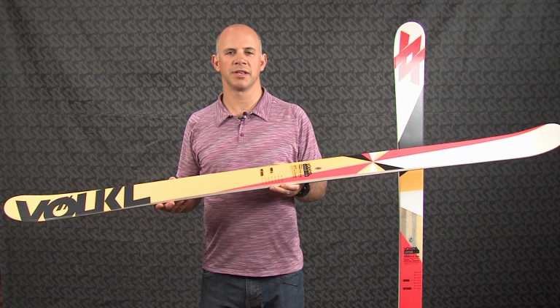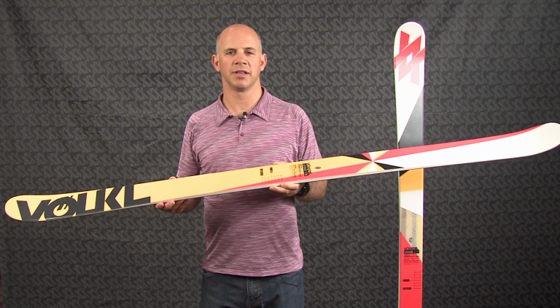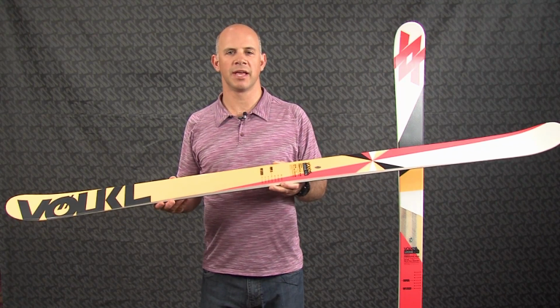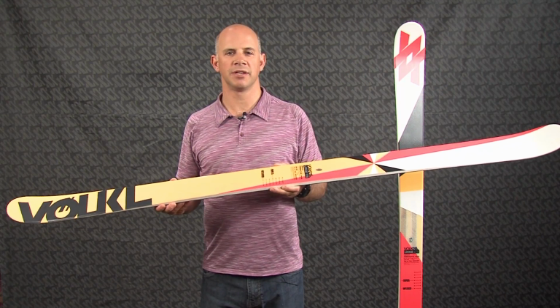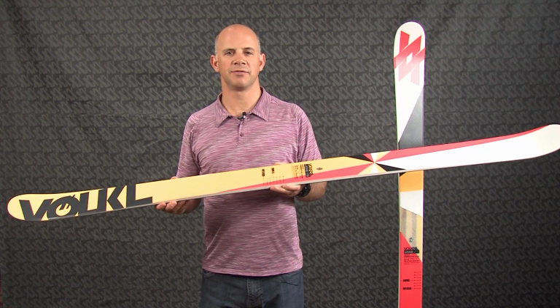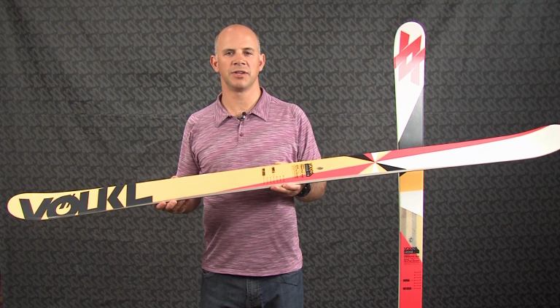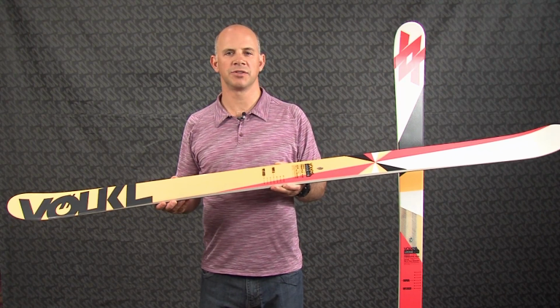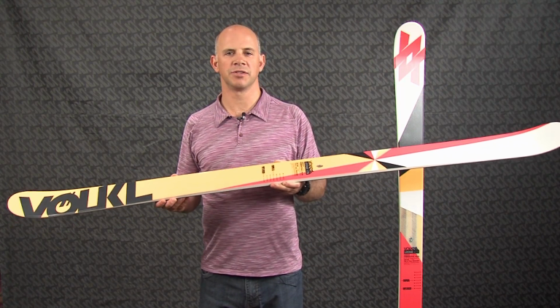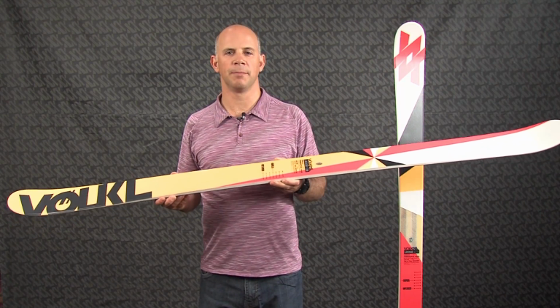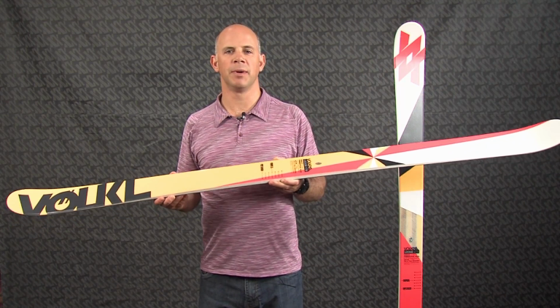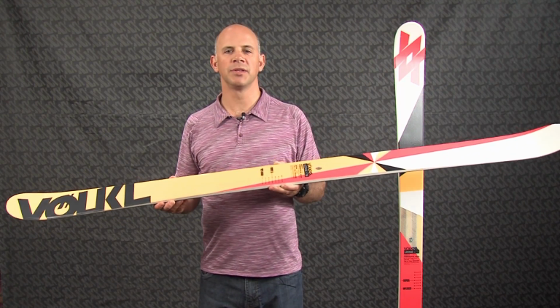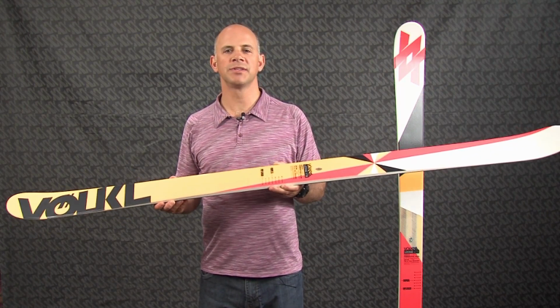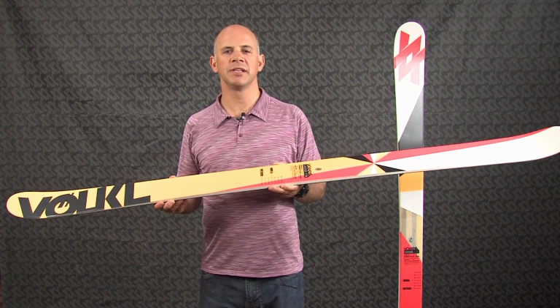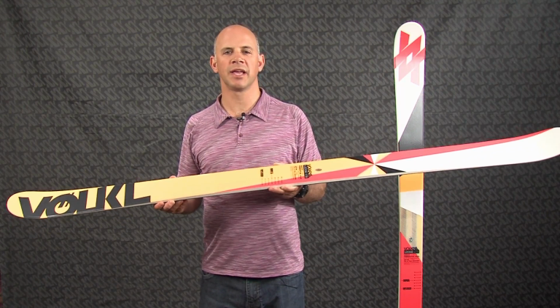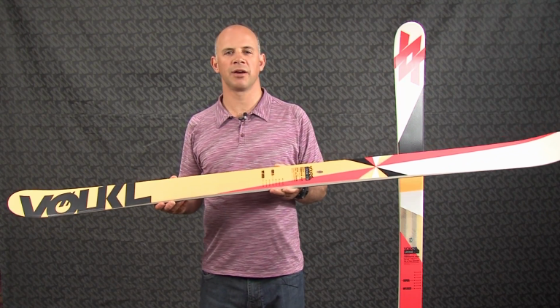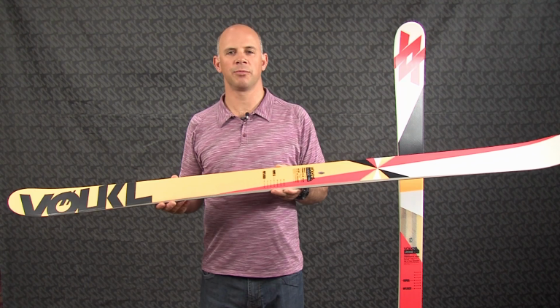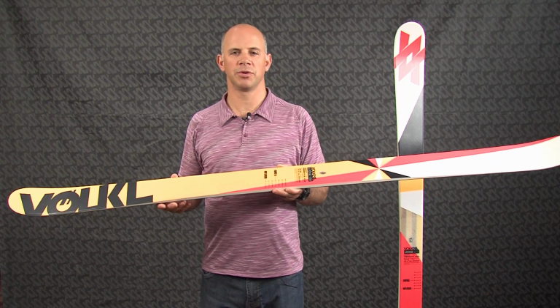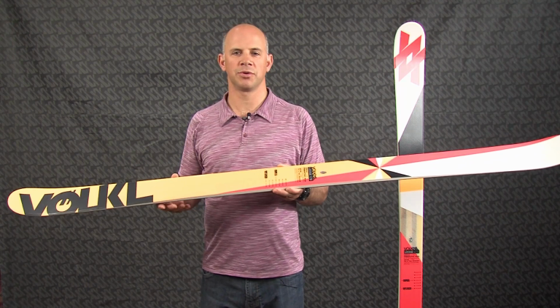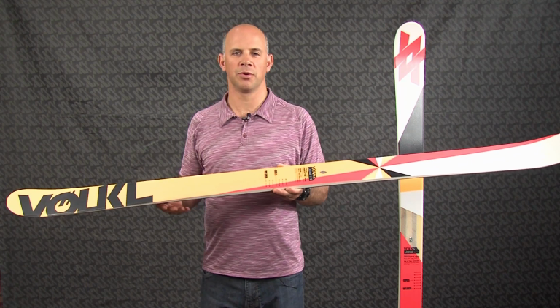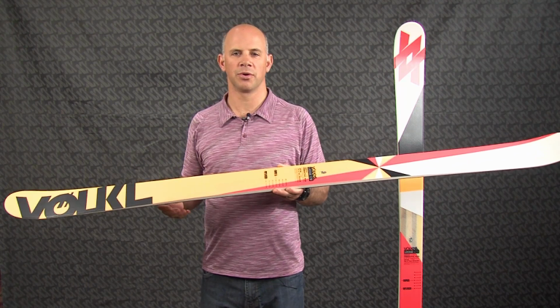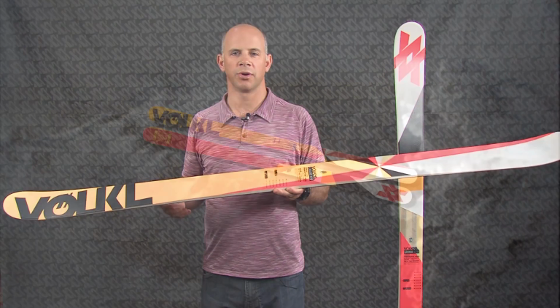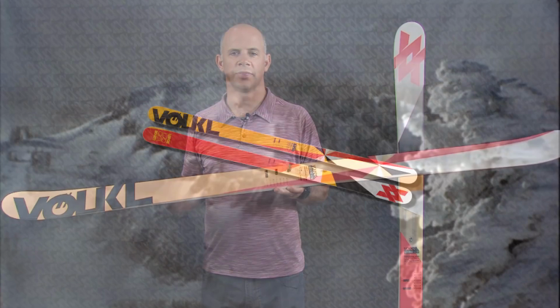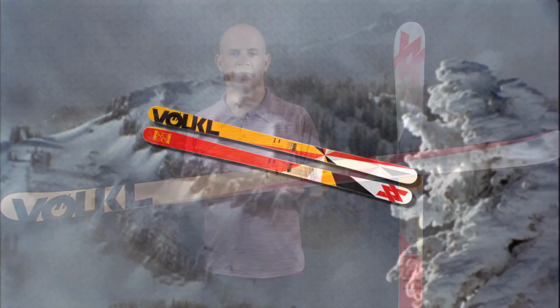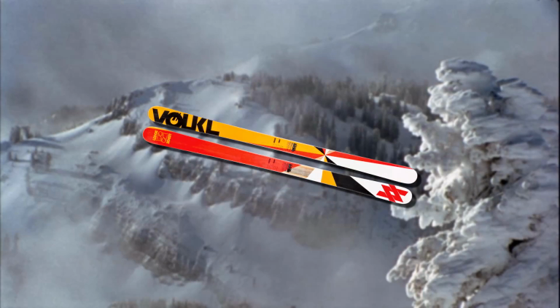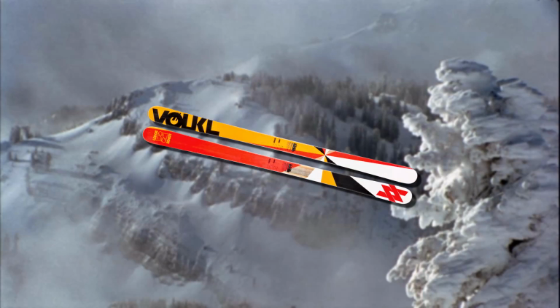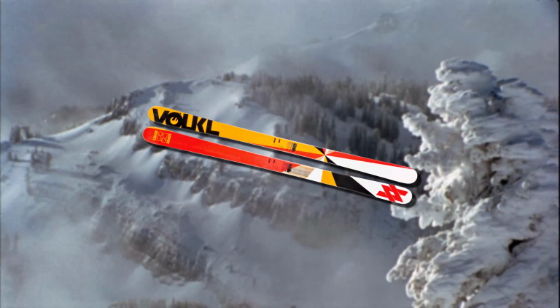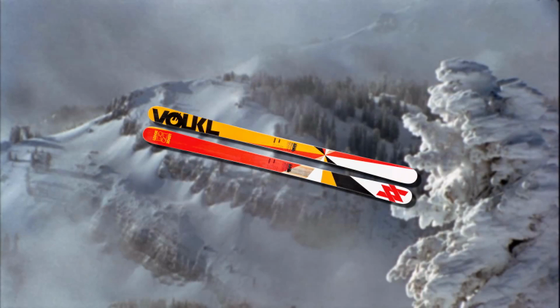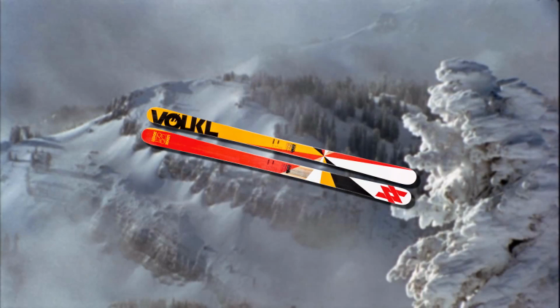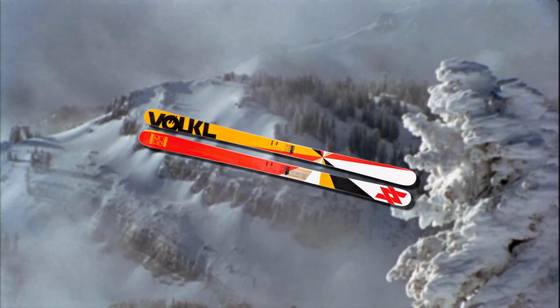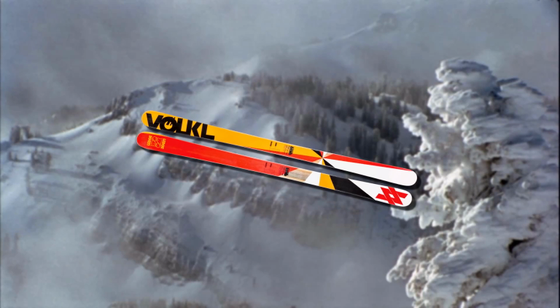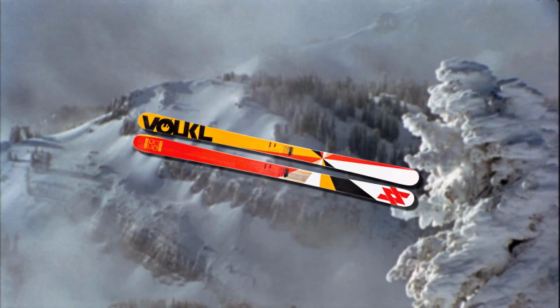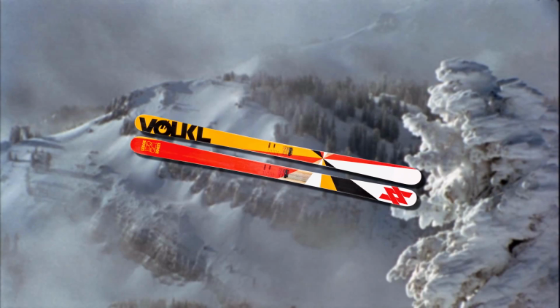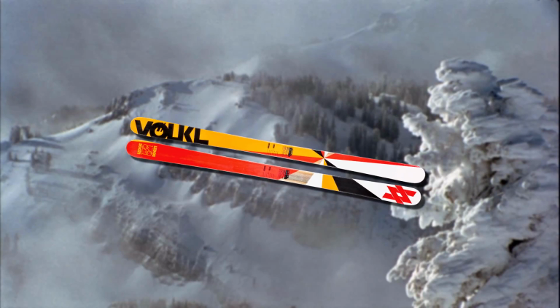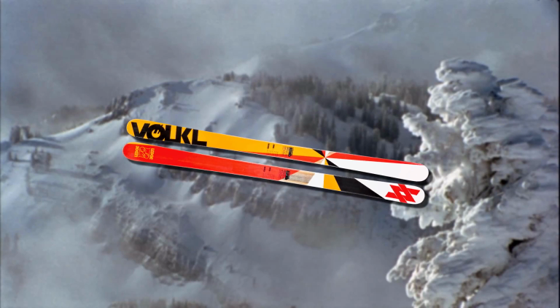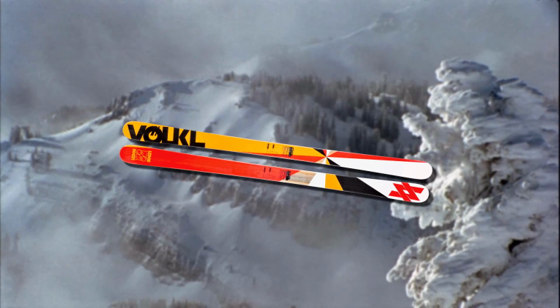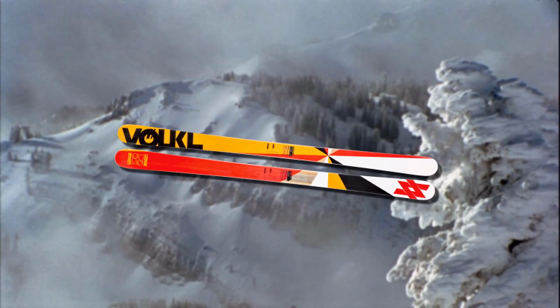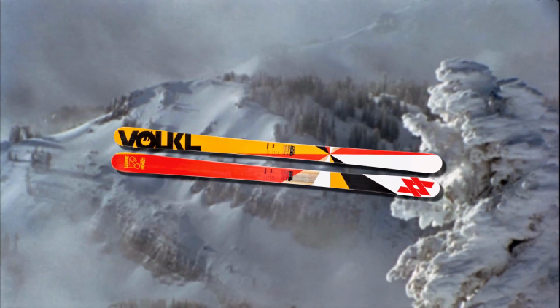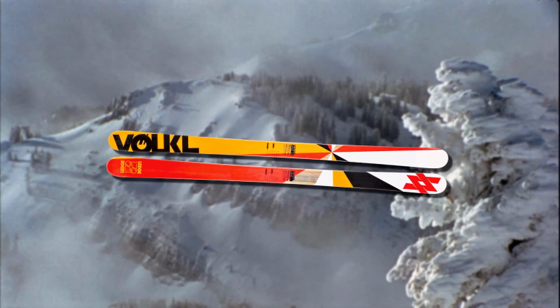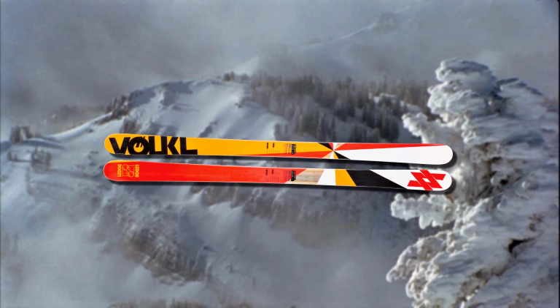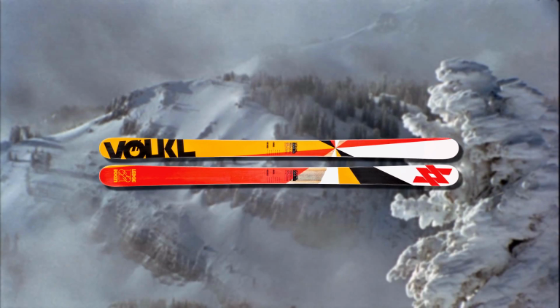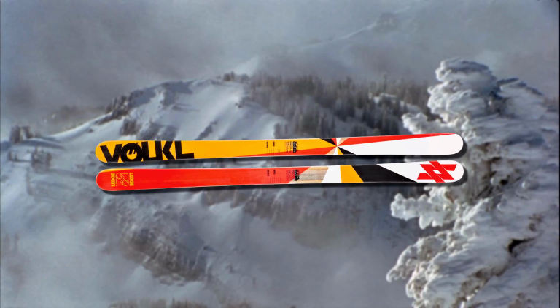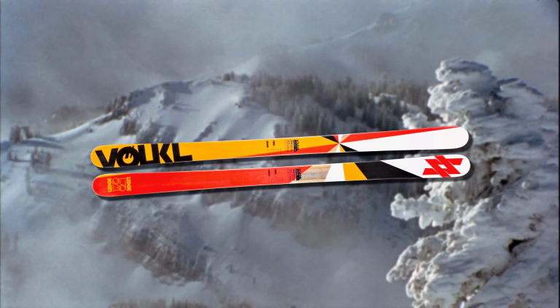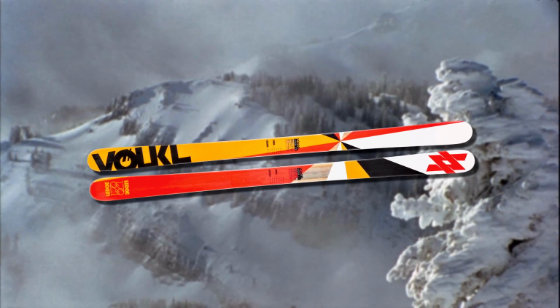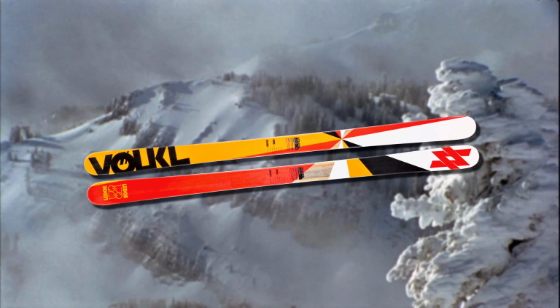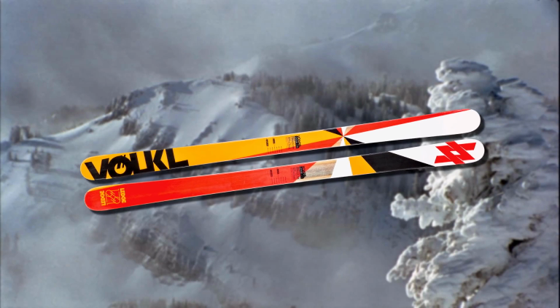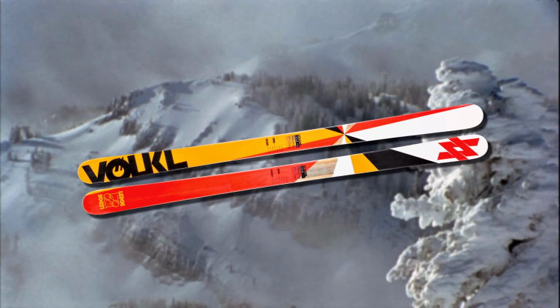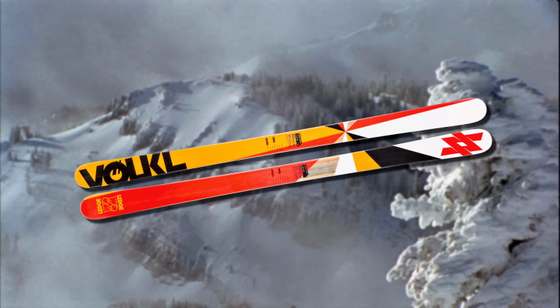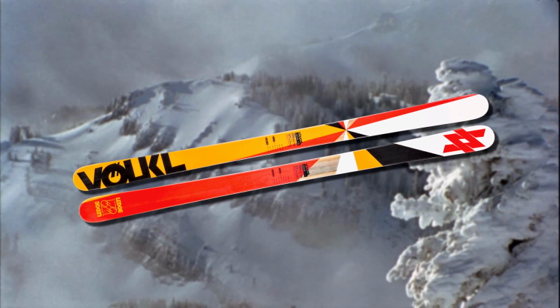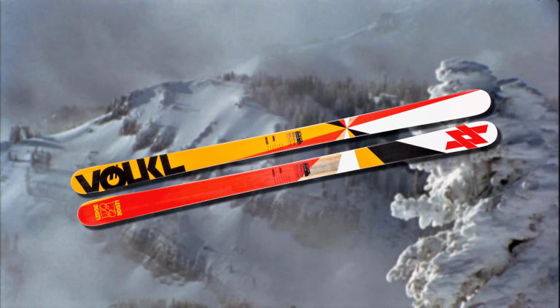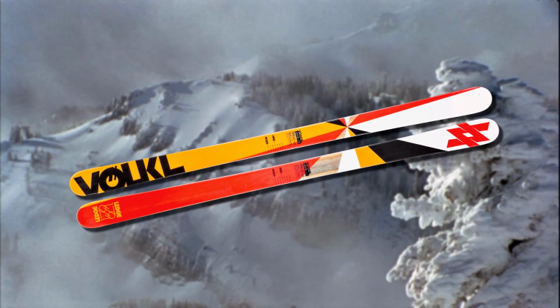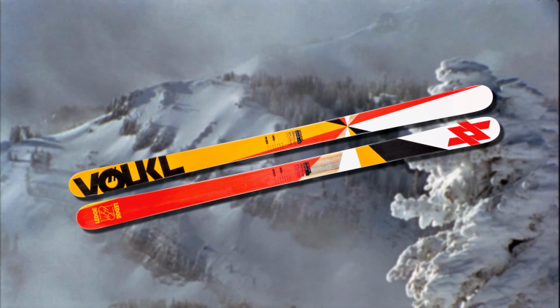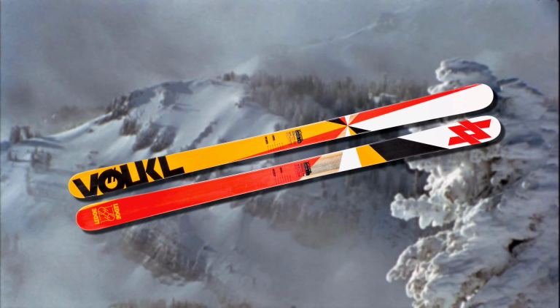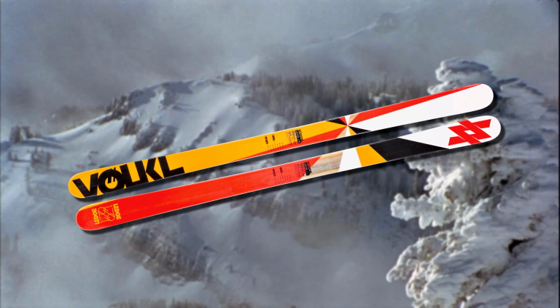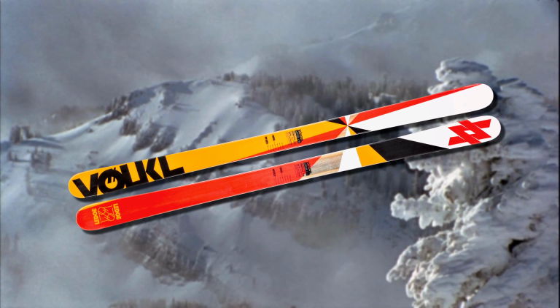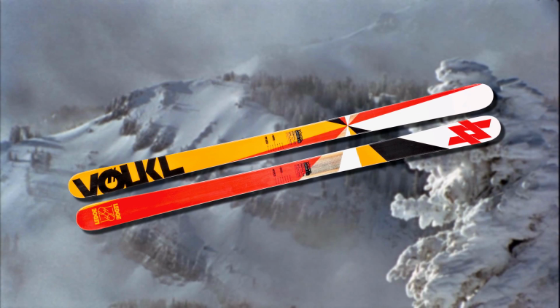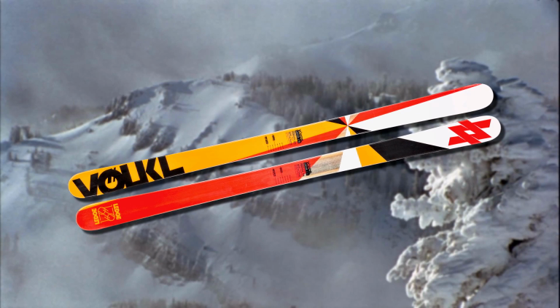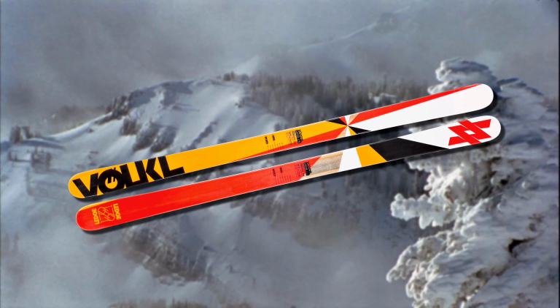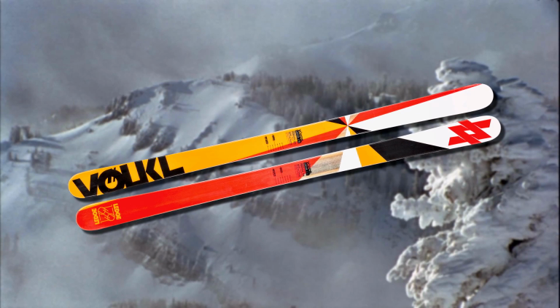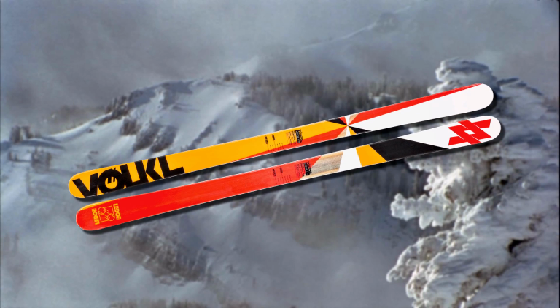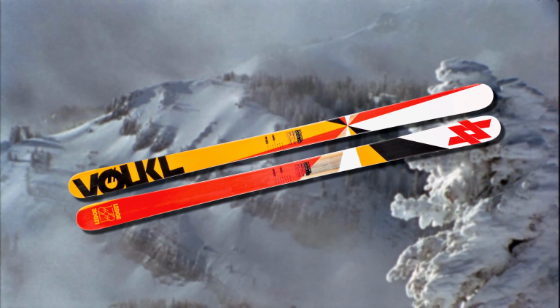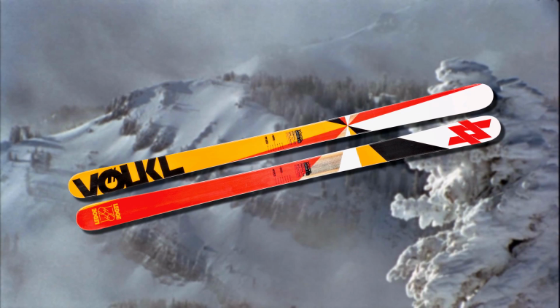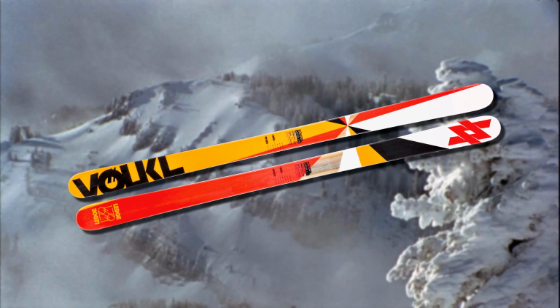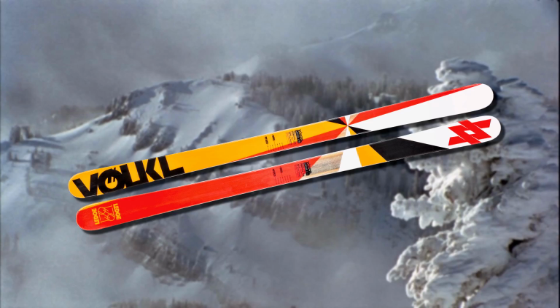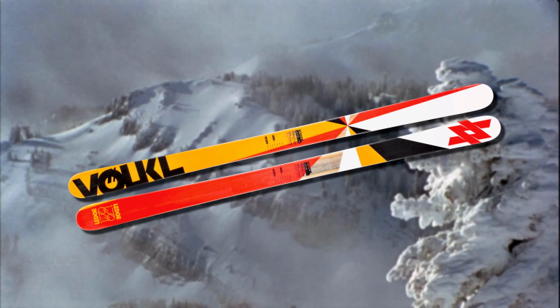The vertical sidewall power construction of the Ledge features a multi-layer wood core that has a more dense wood in the middle of the ski and a softer, lighter wood out at the ends.